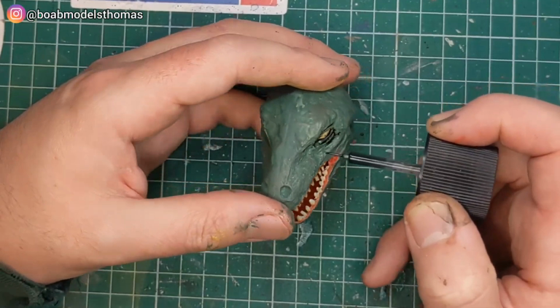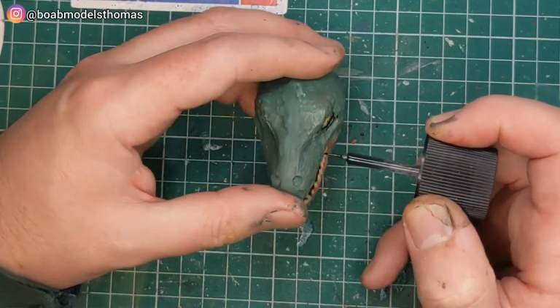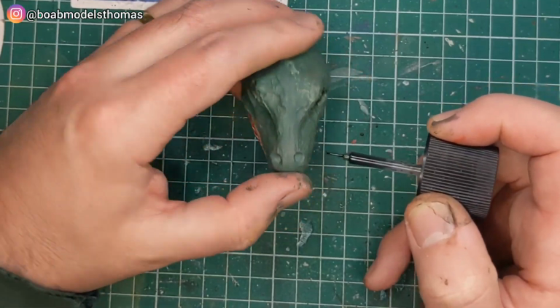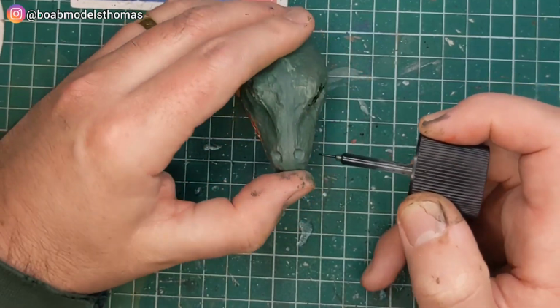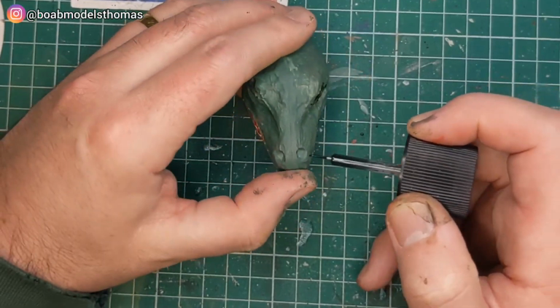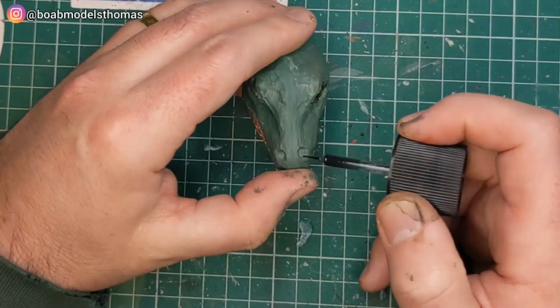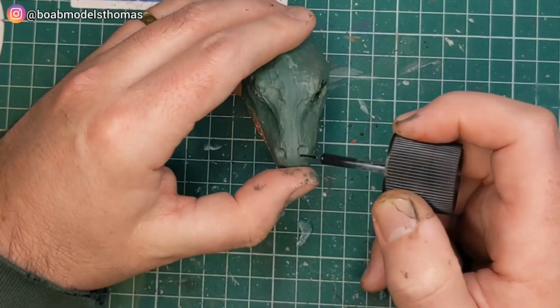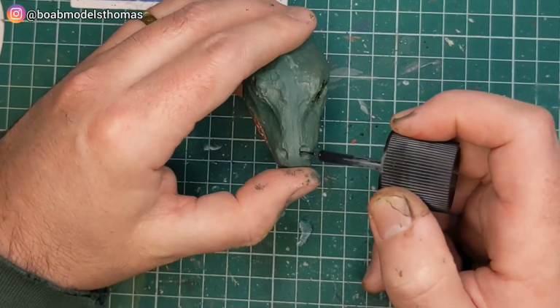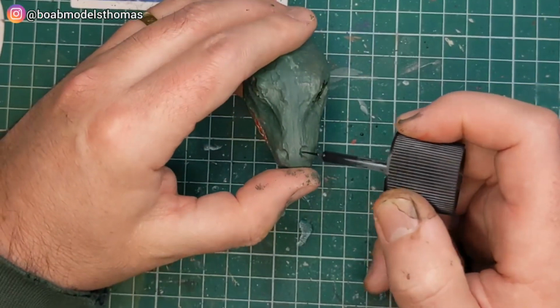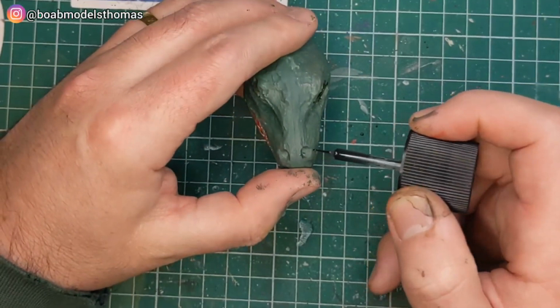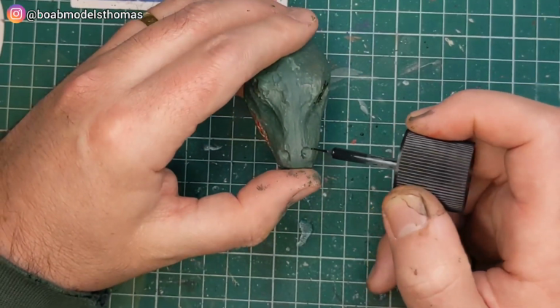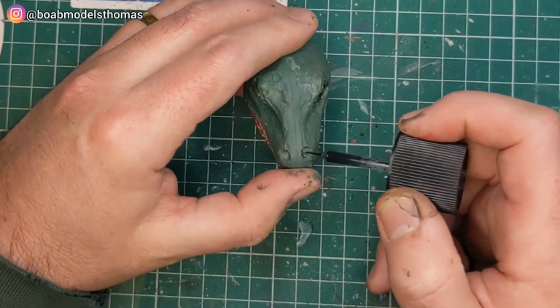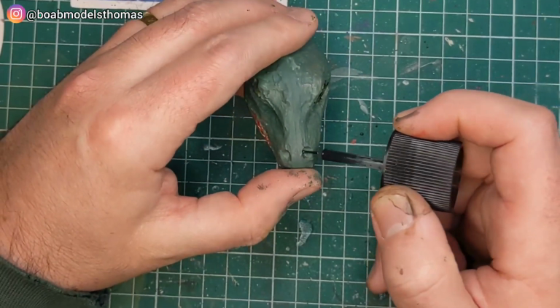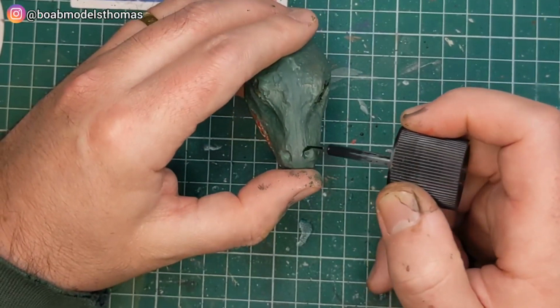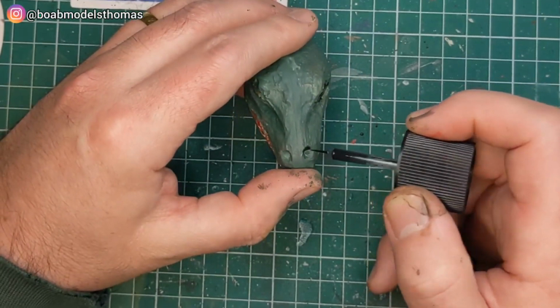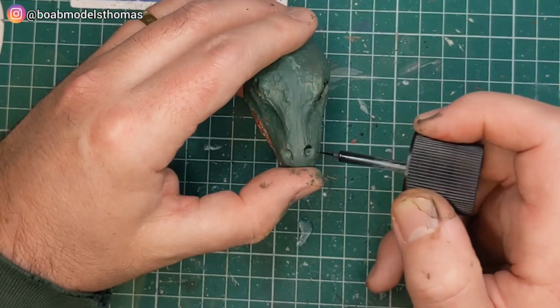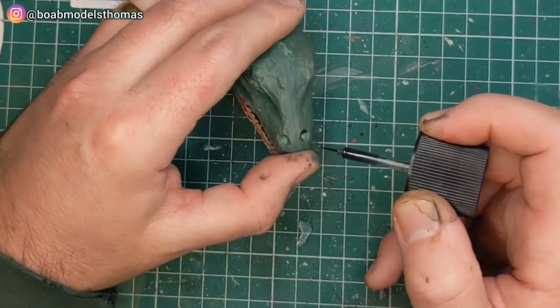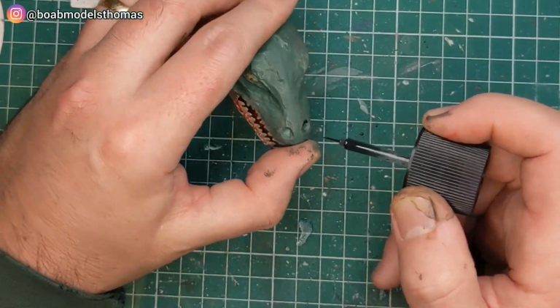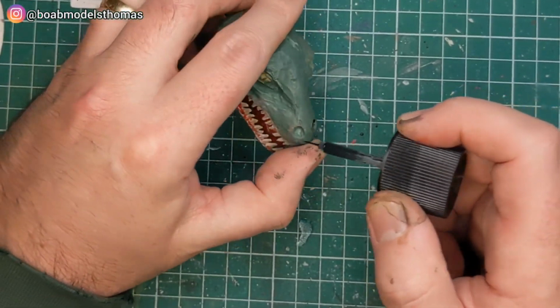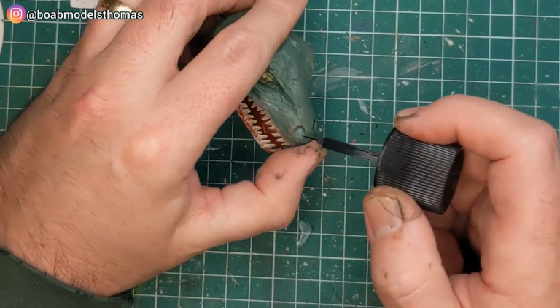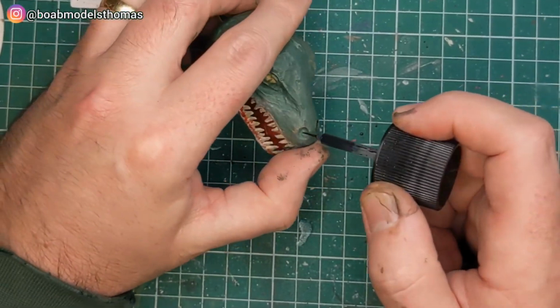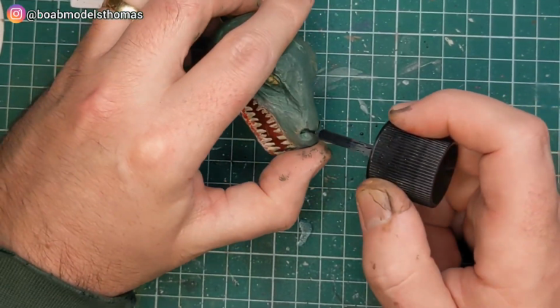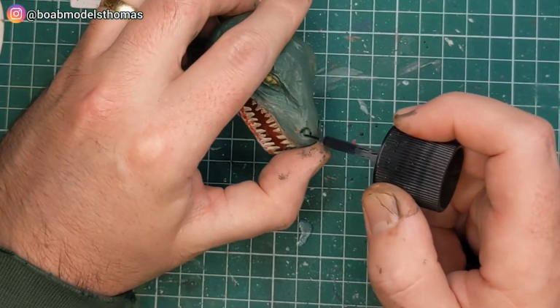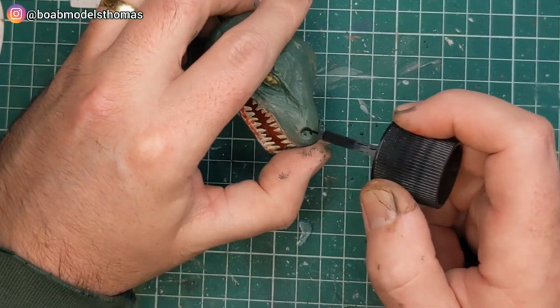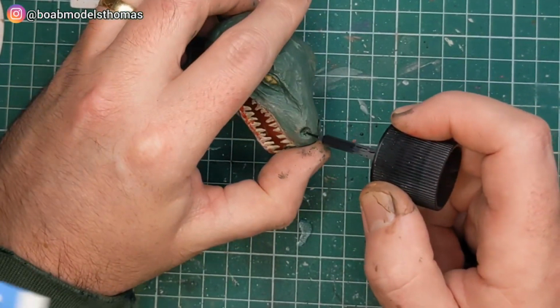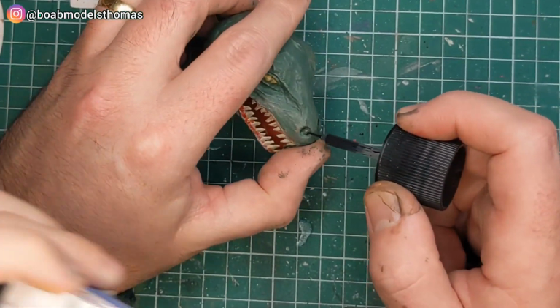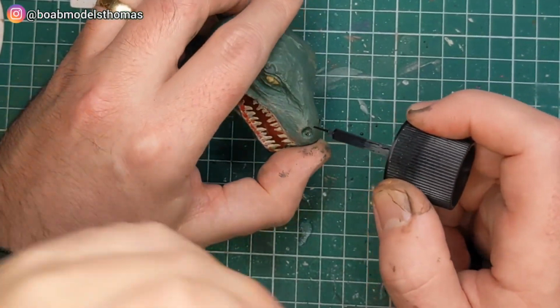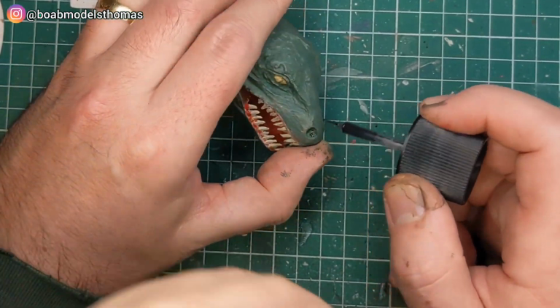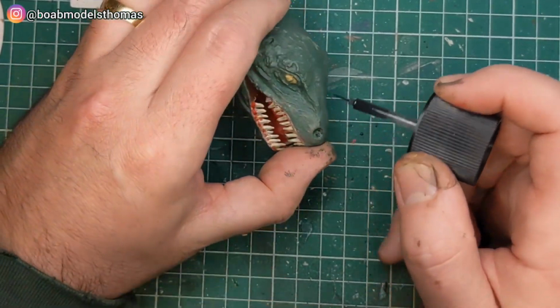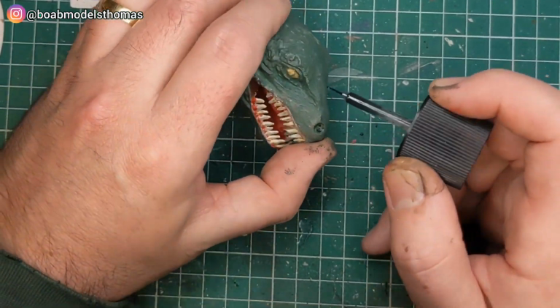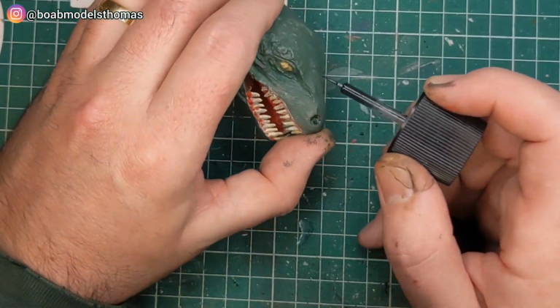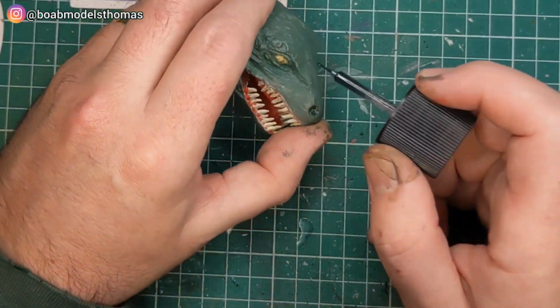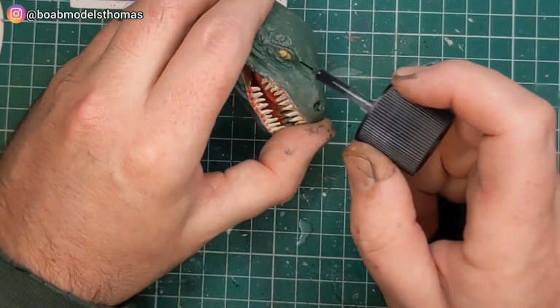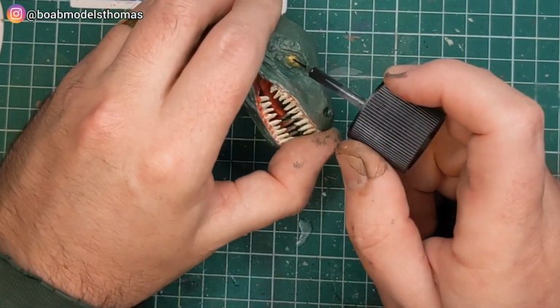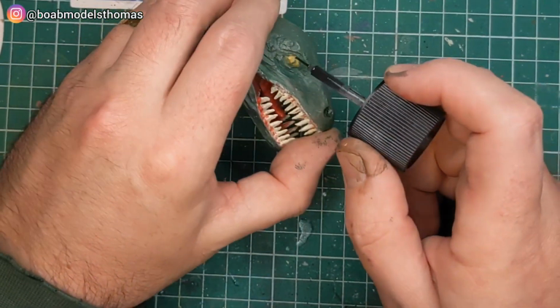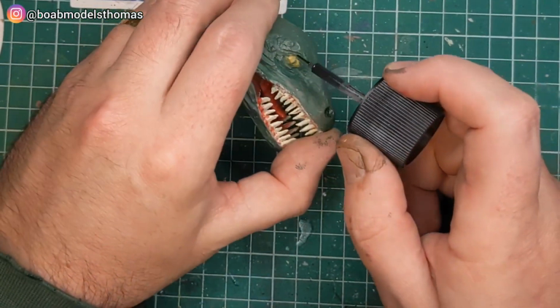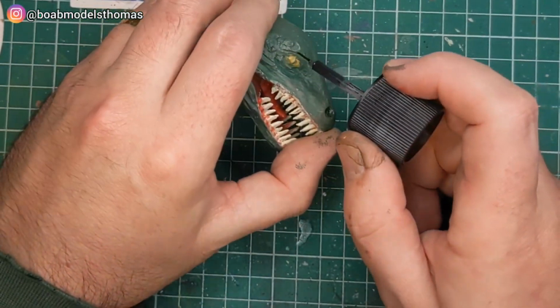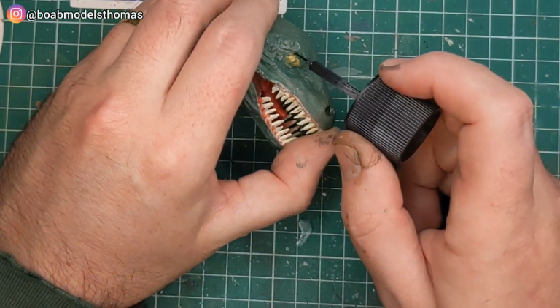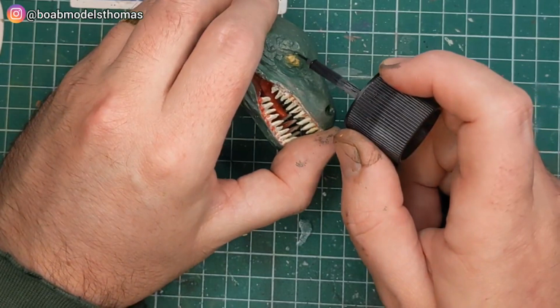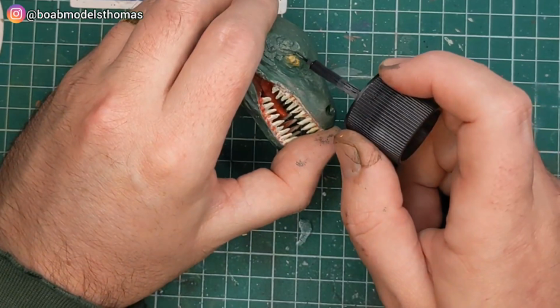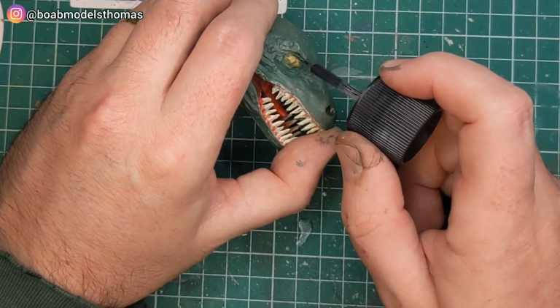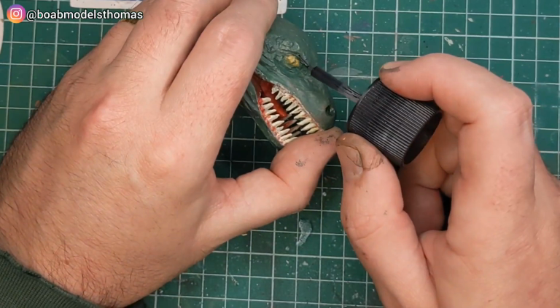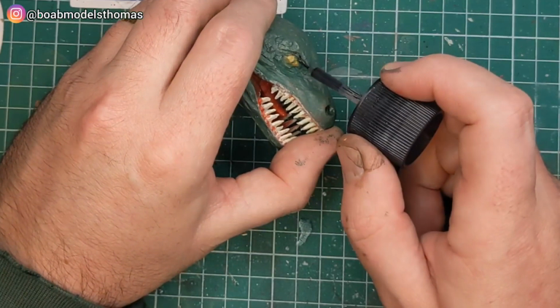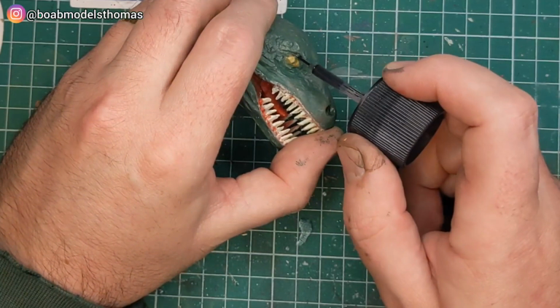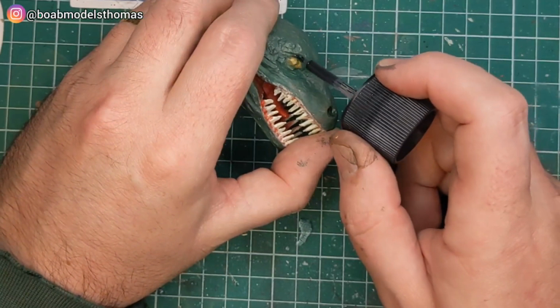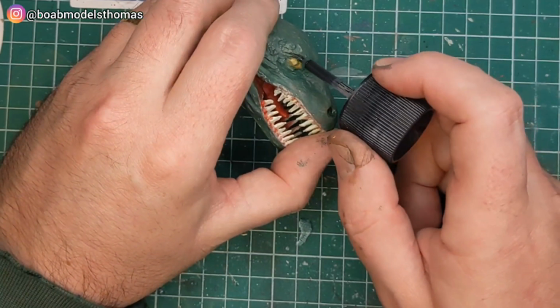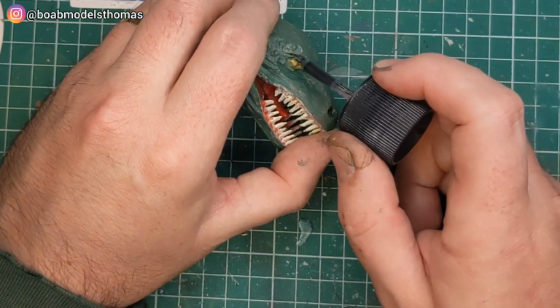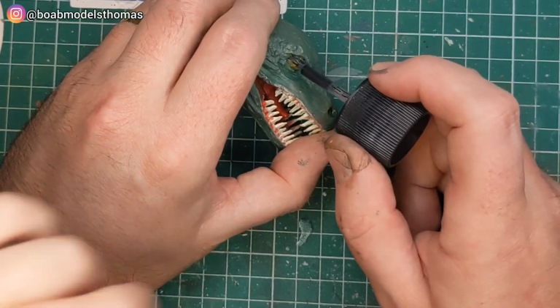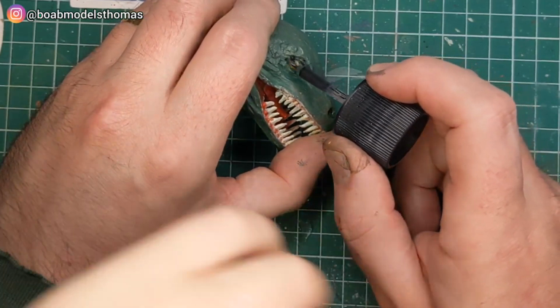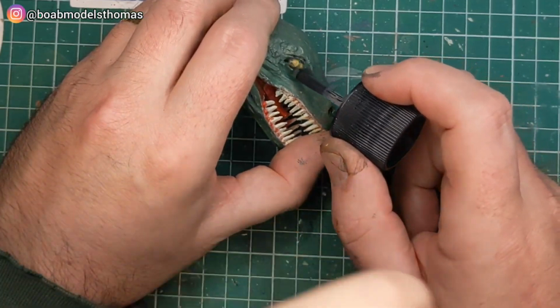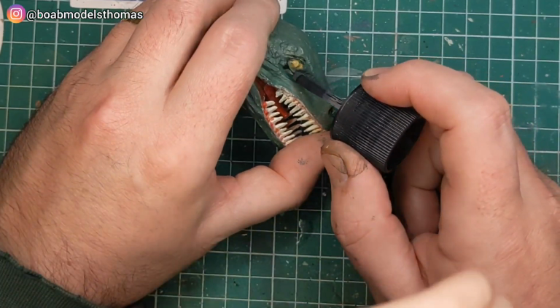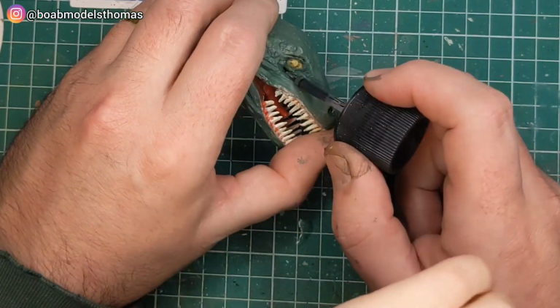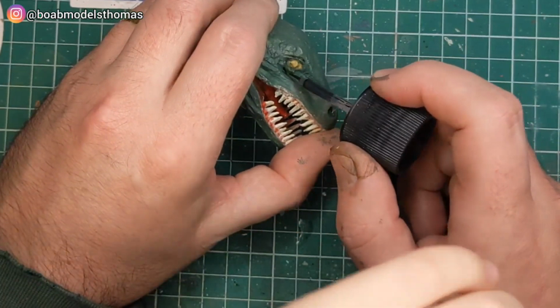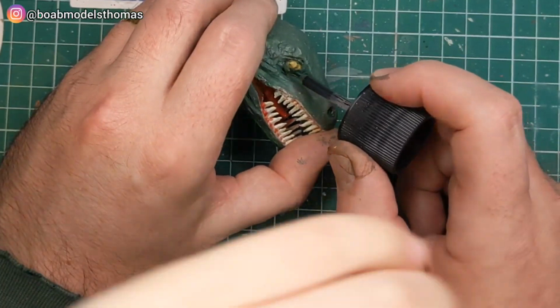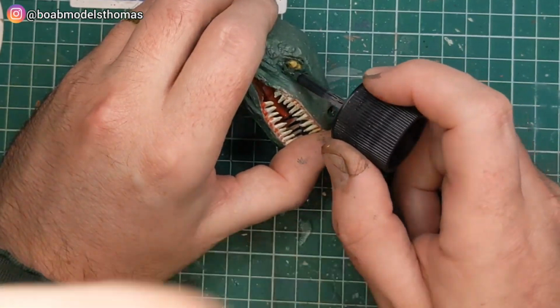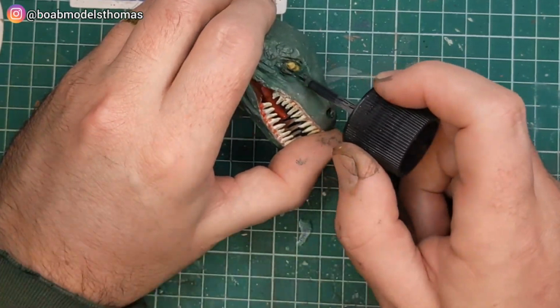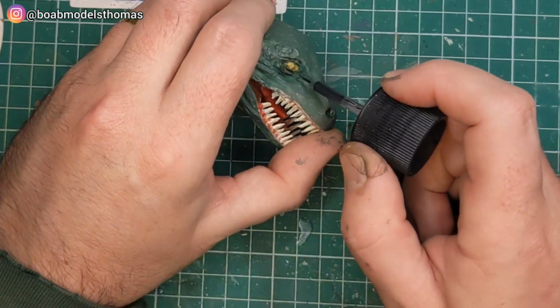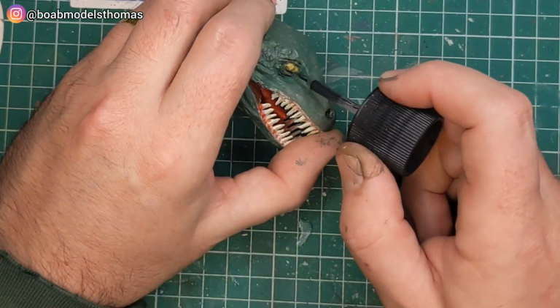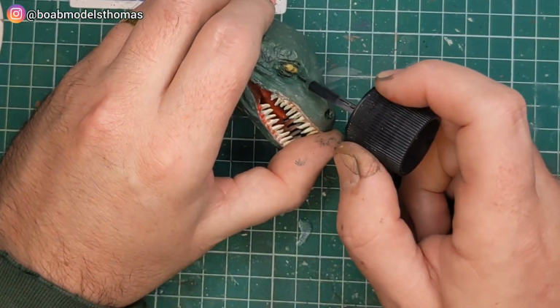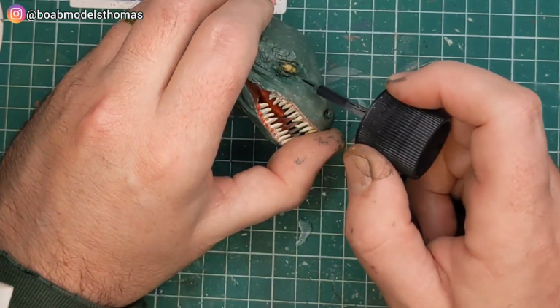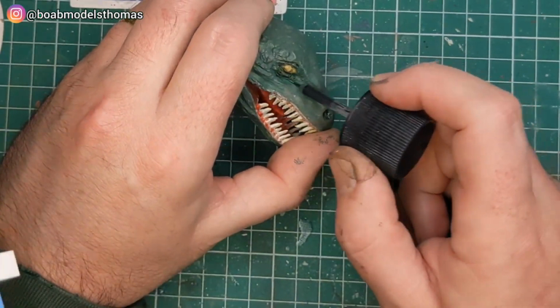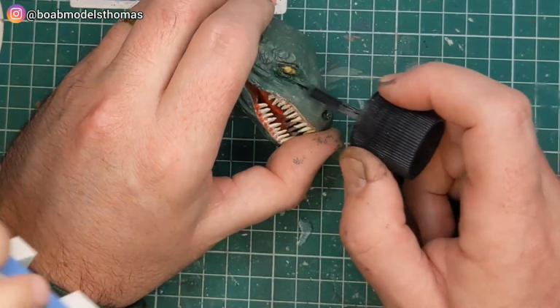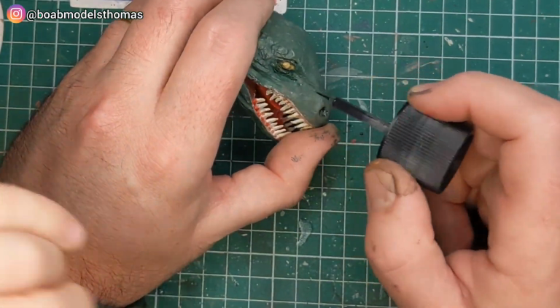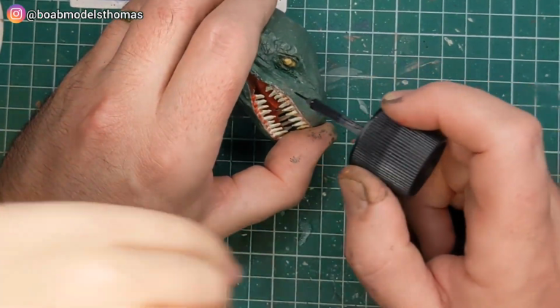For some of the shading — nostrils, places like that — I added some depth by using some Tamiya black panel line accent.